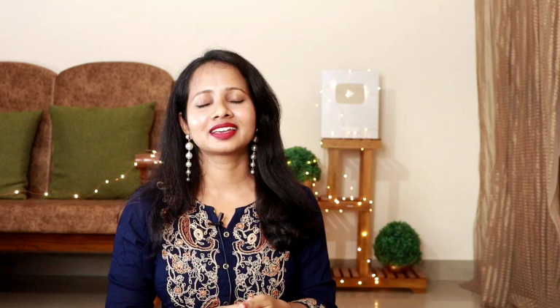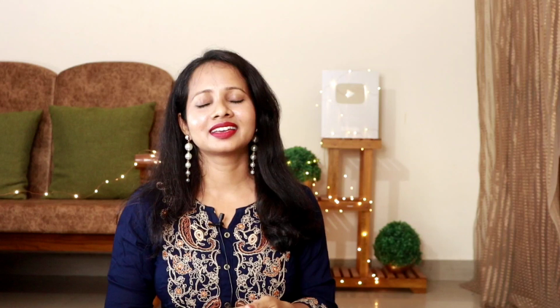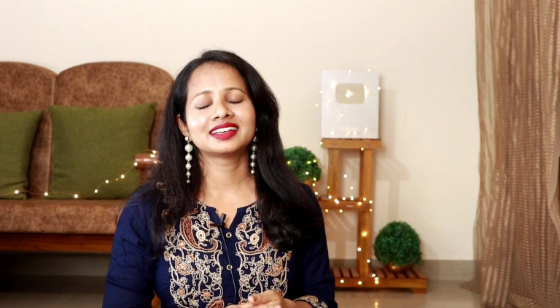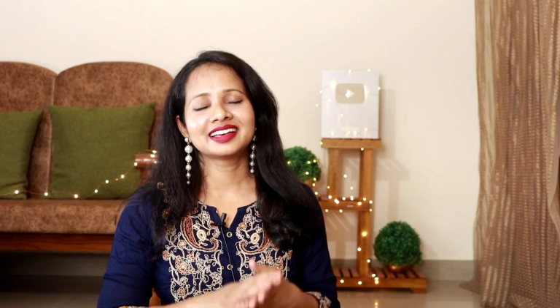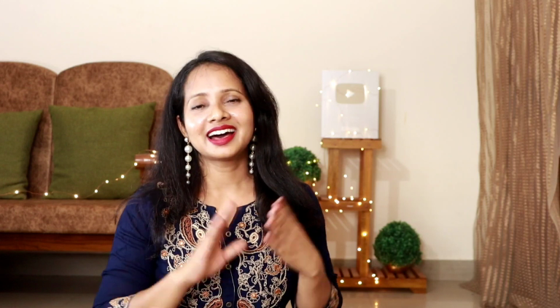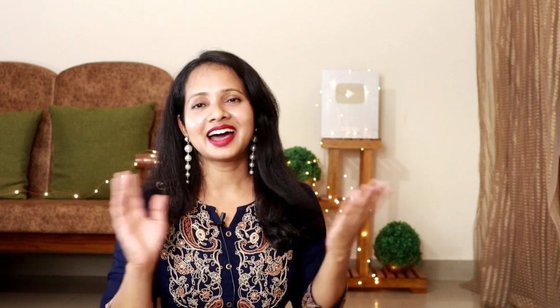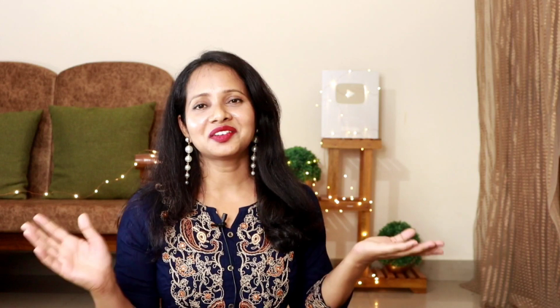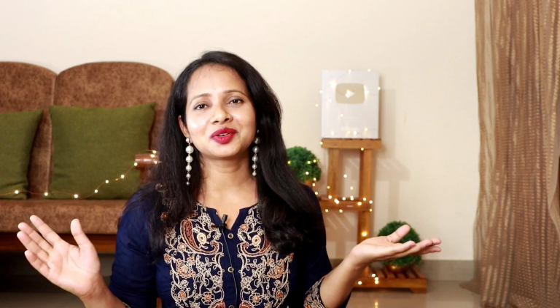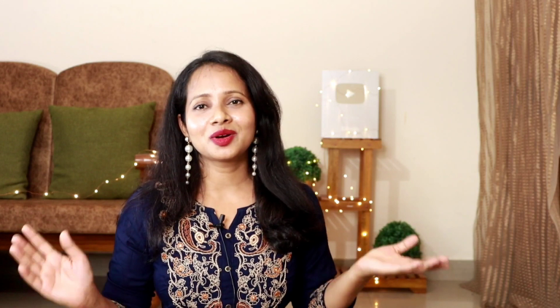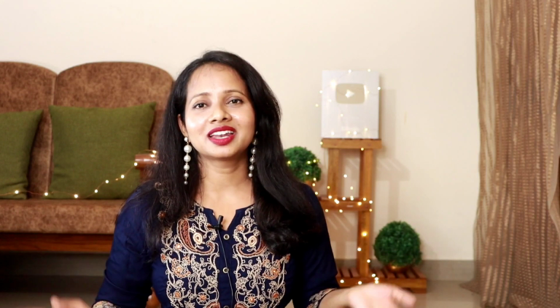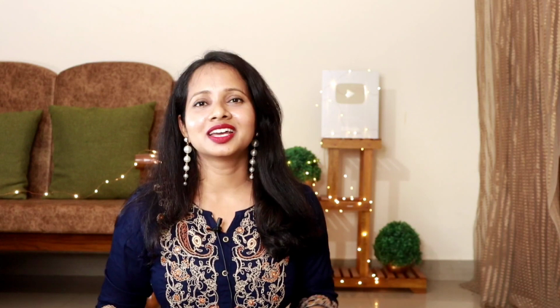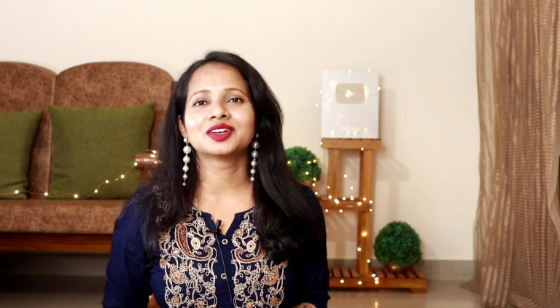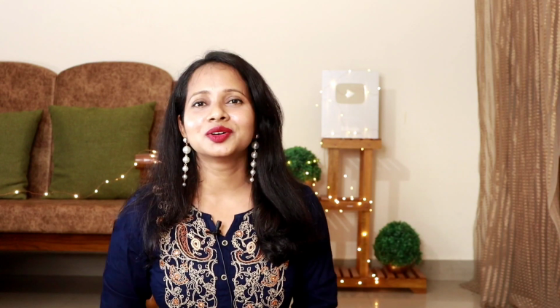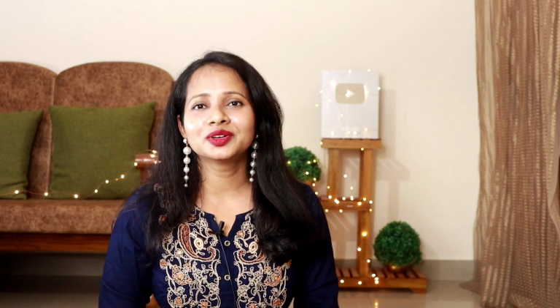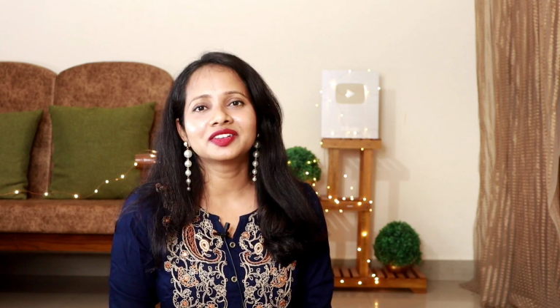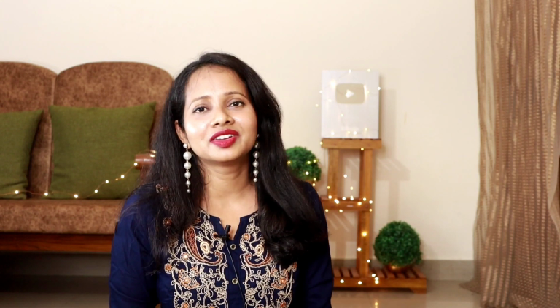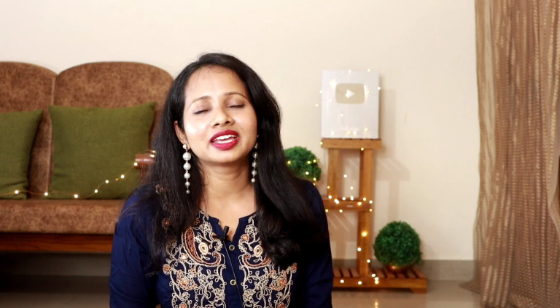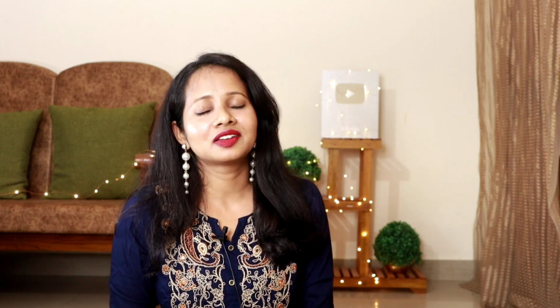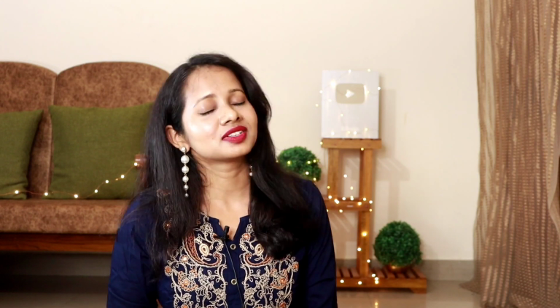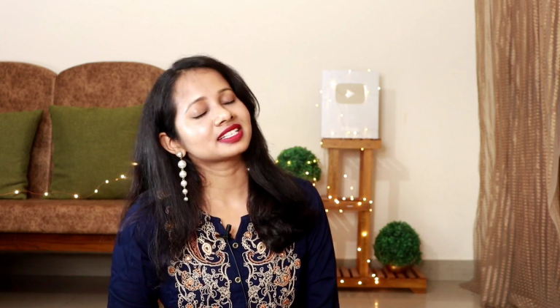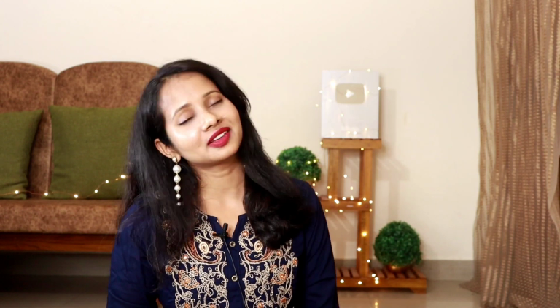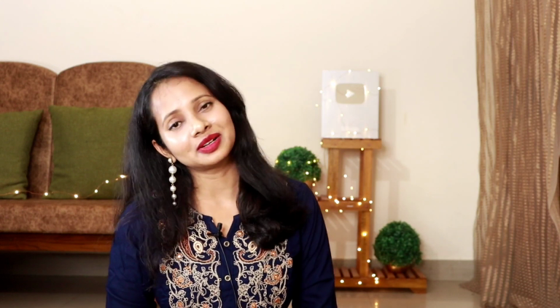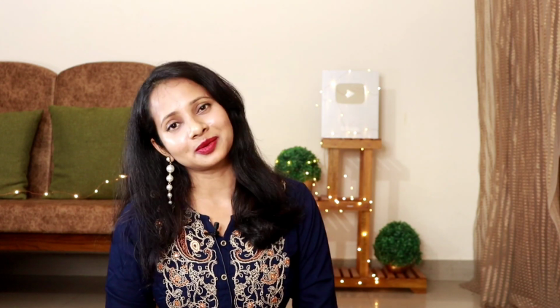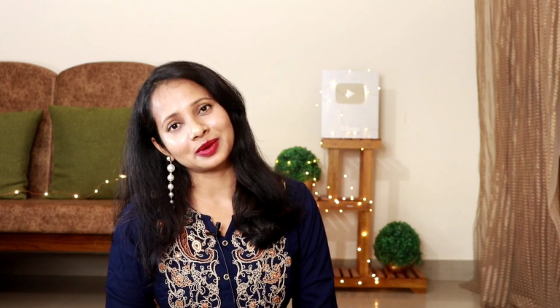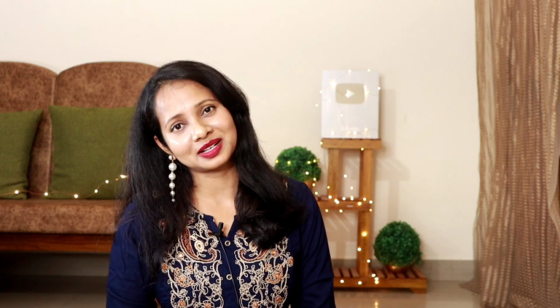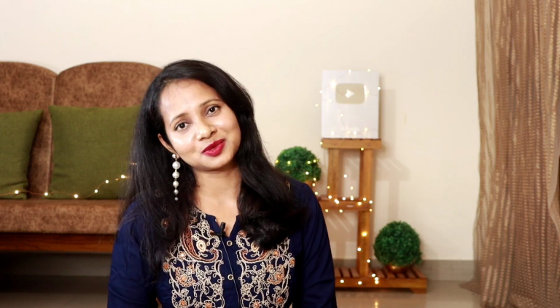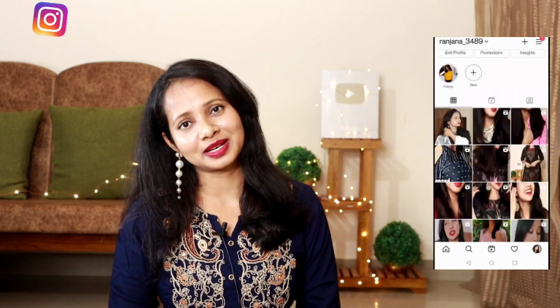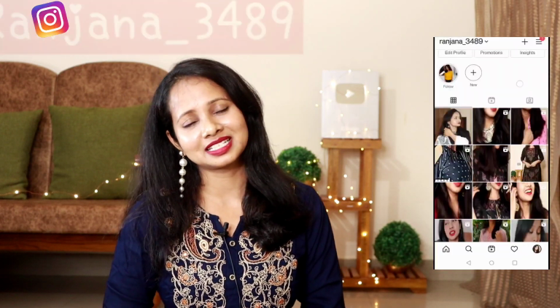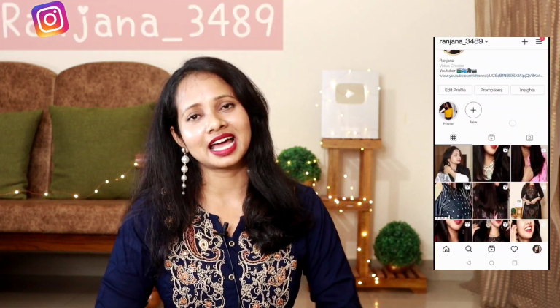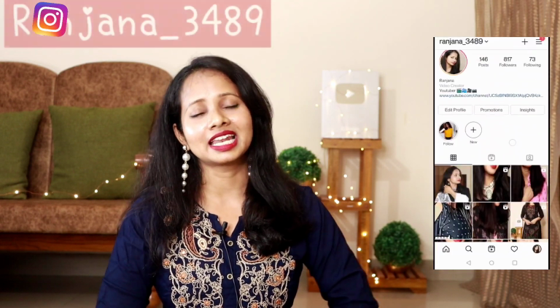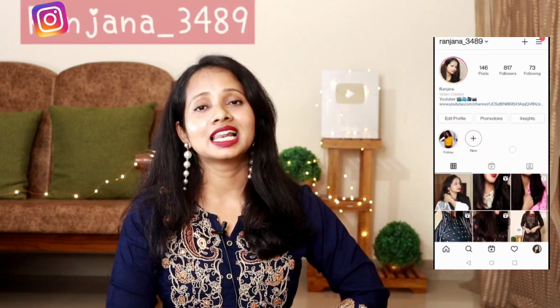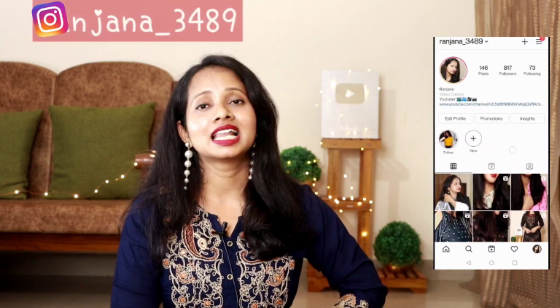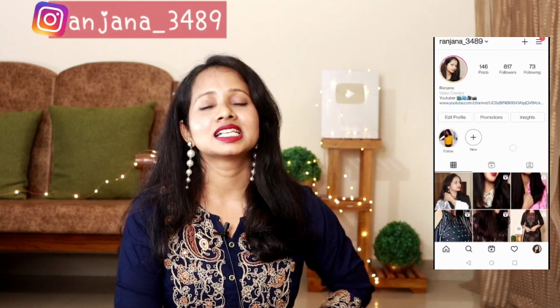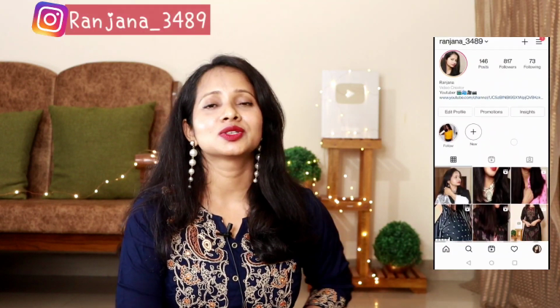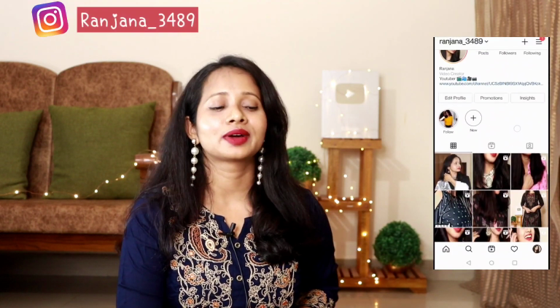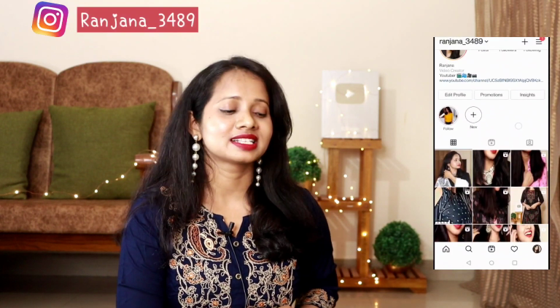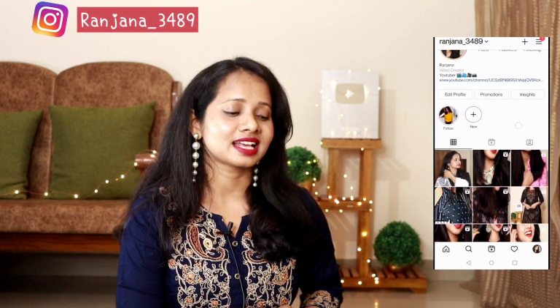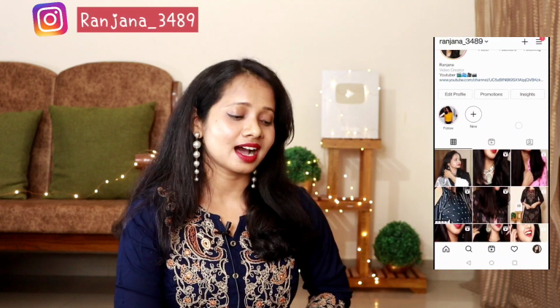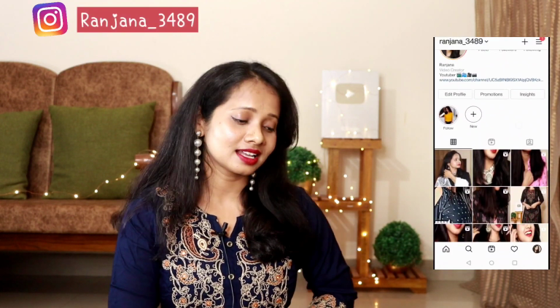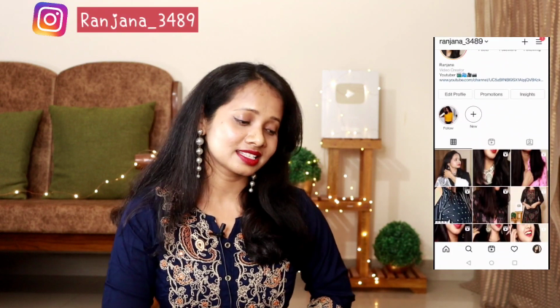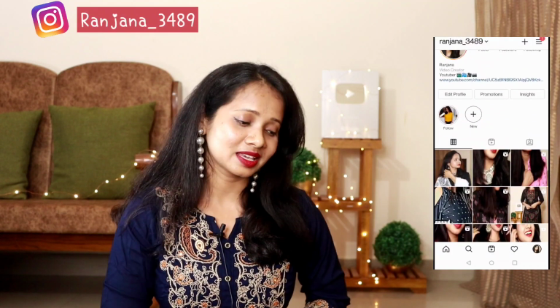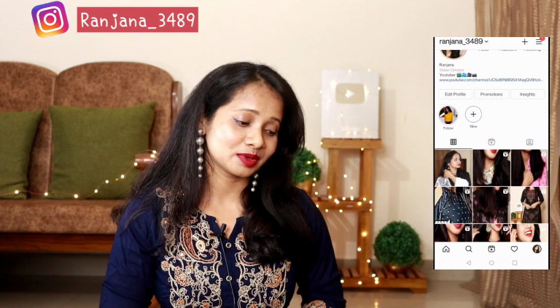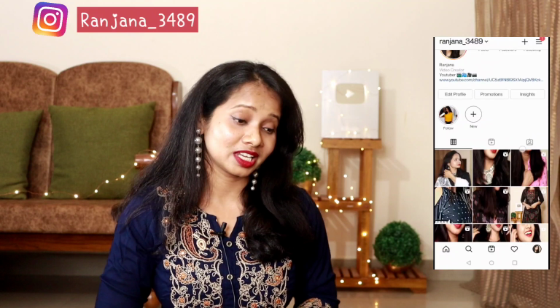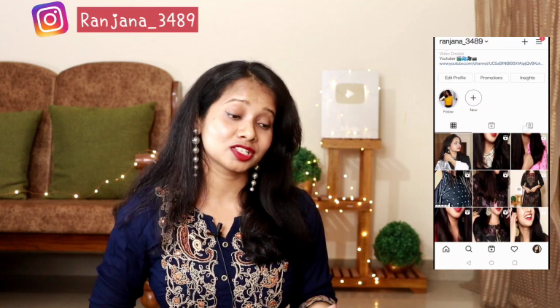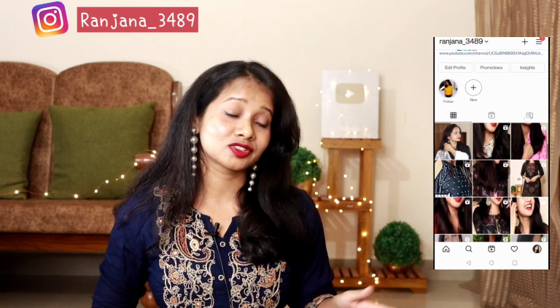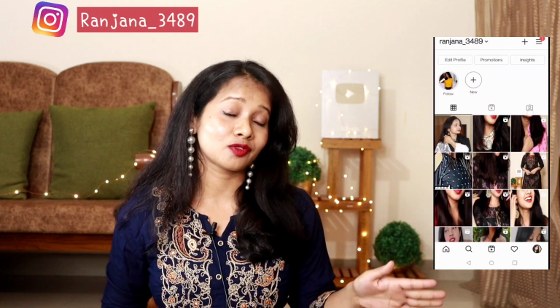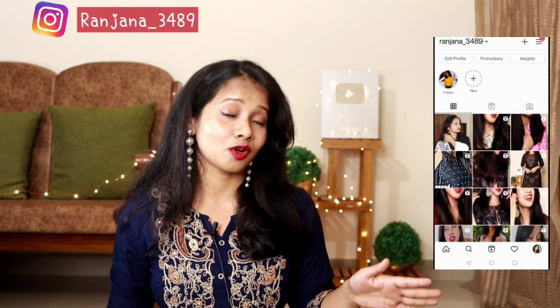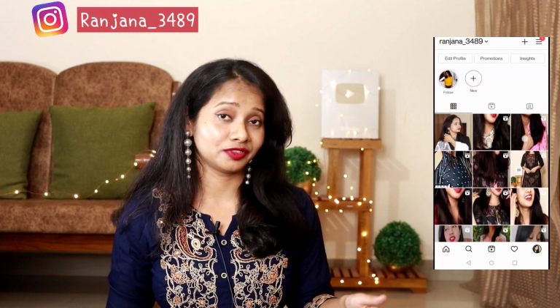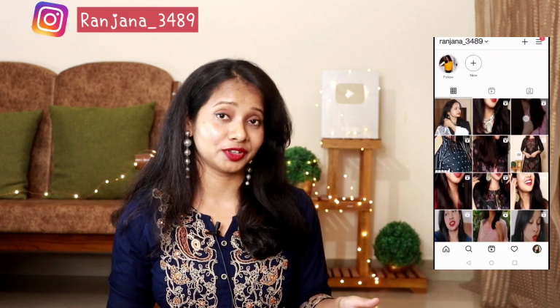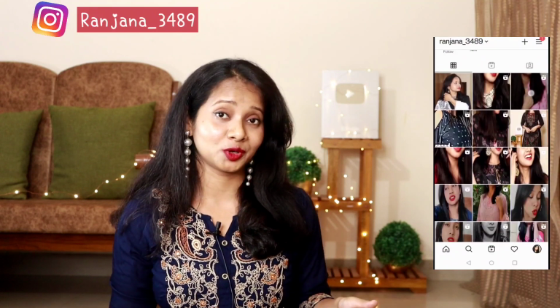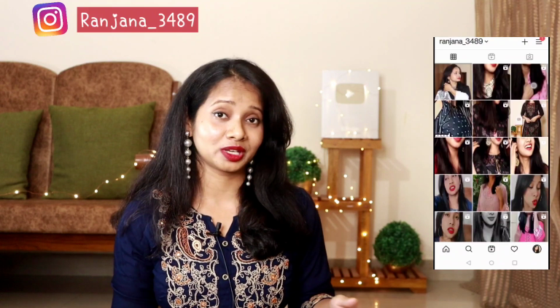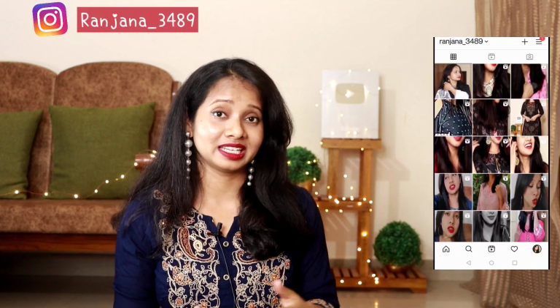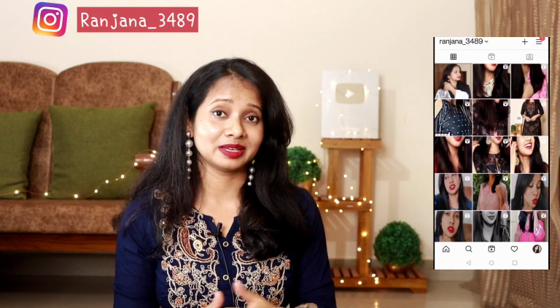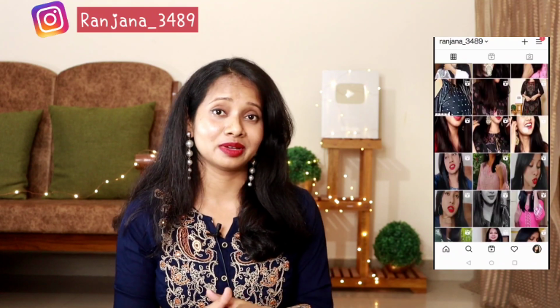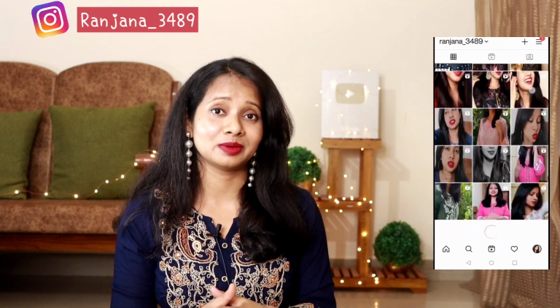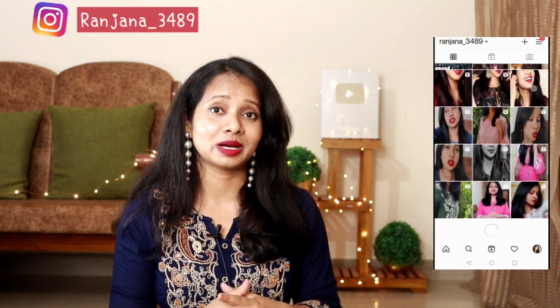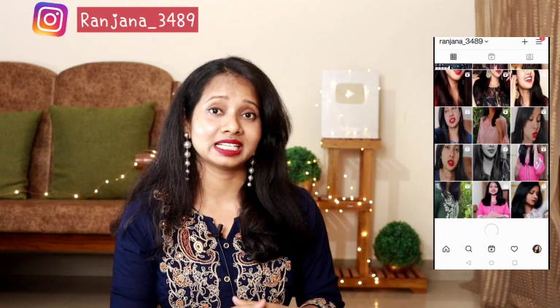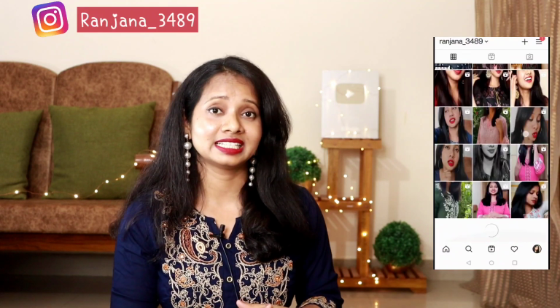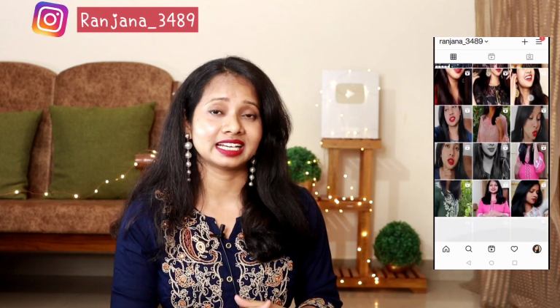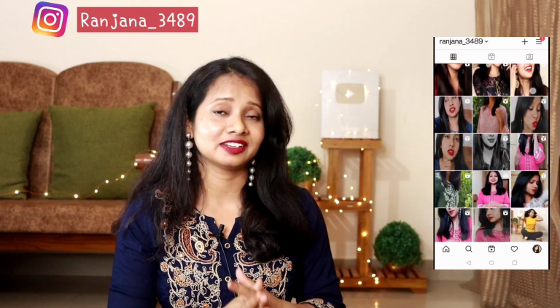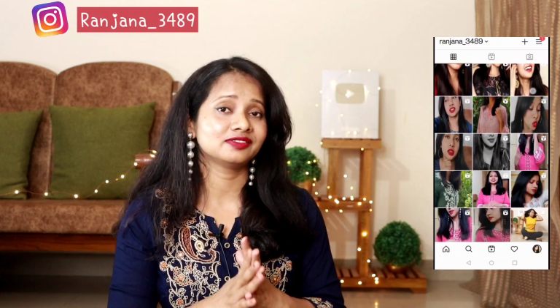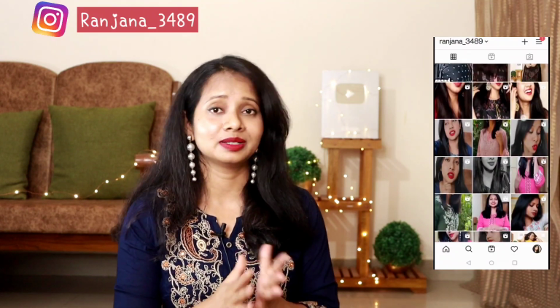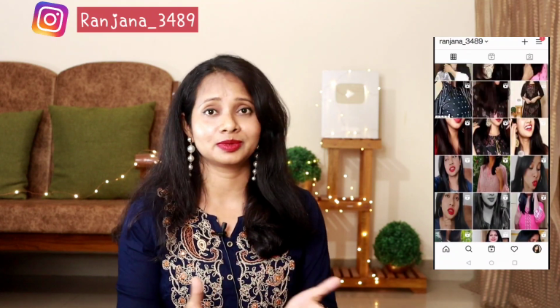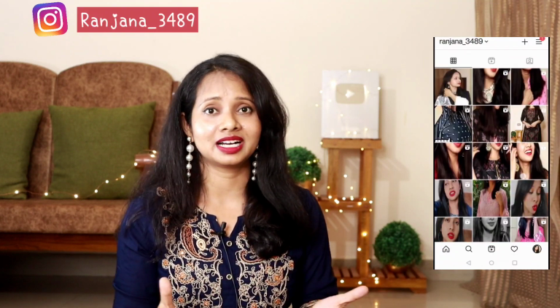Hi everyone, good evening and once again welcome back to my channel. So guys, I bought this haul video for today's video from Flipkart.